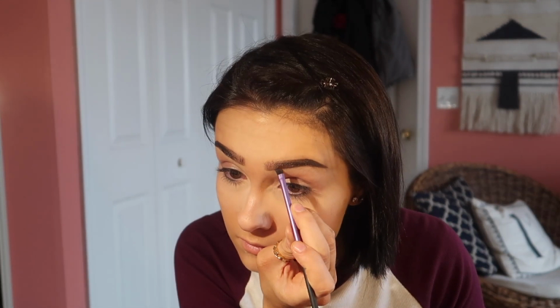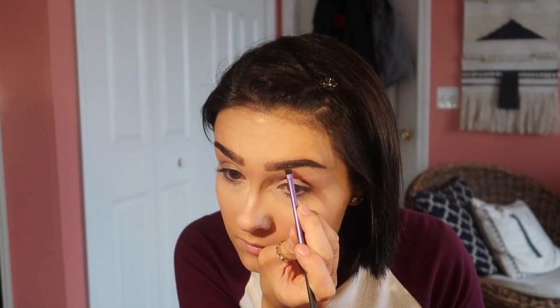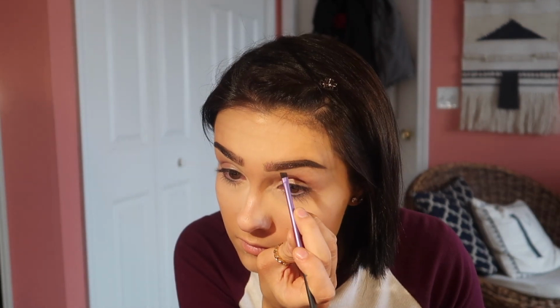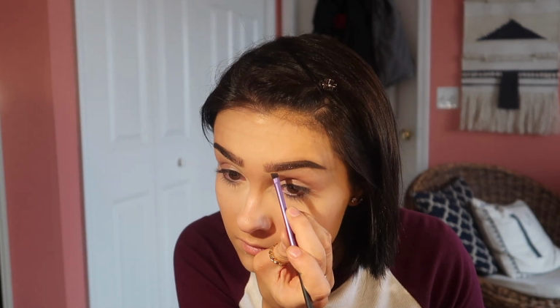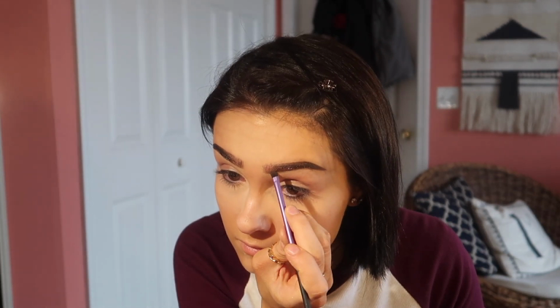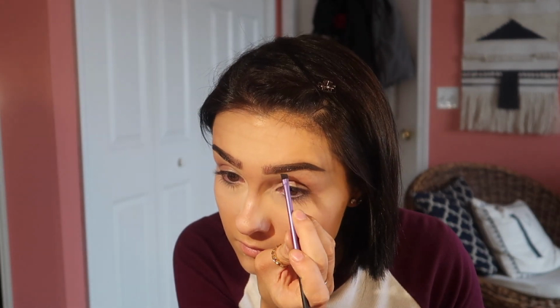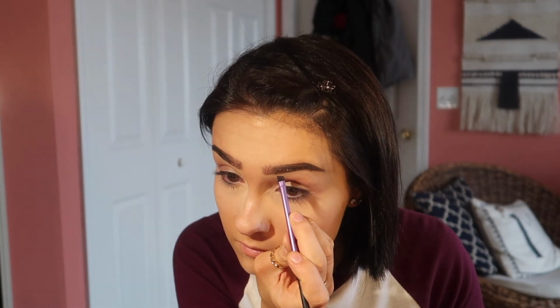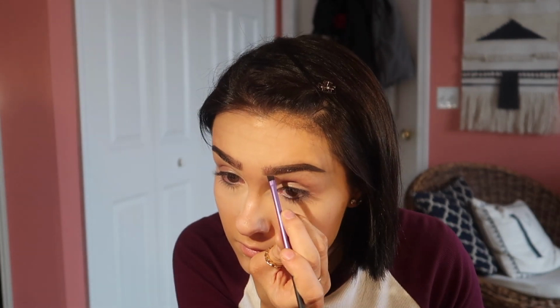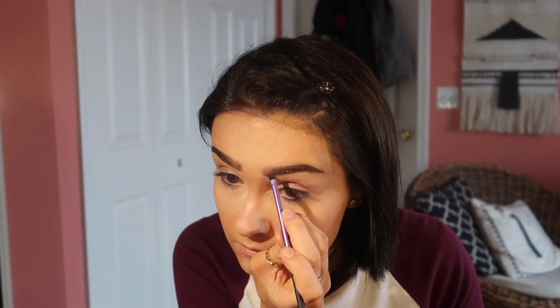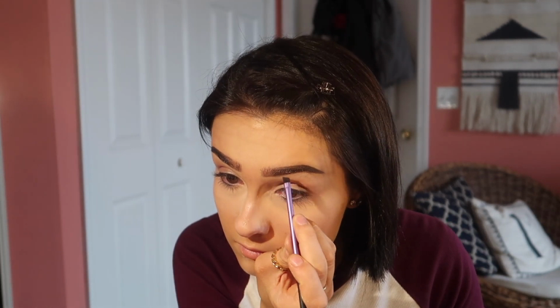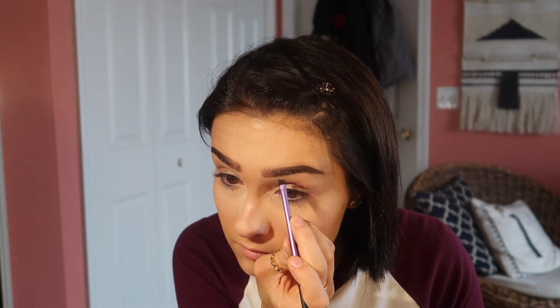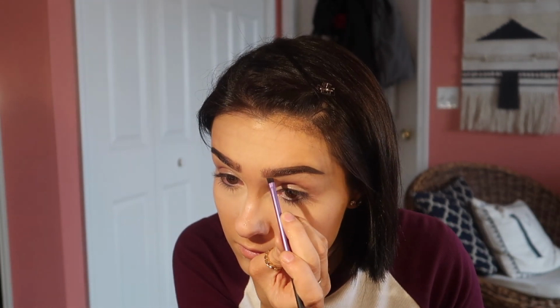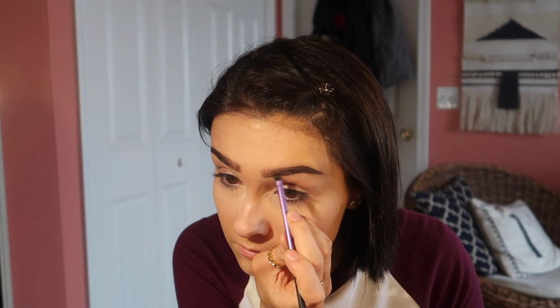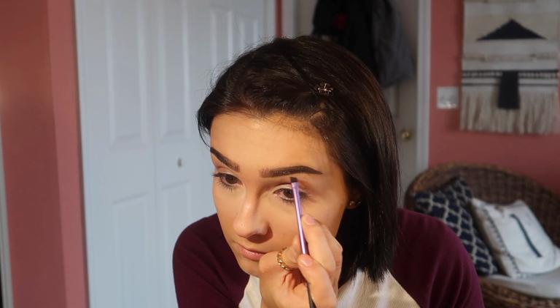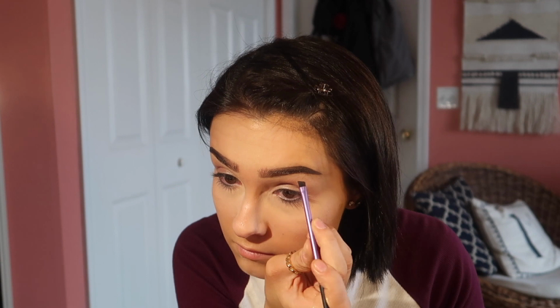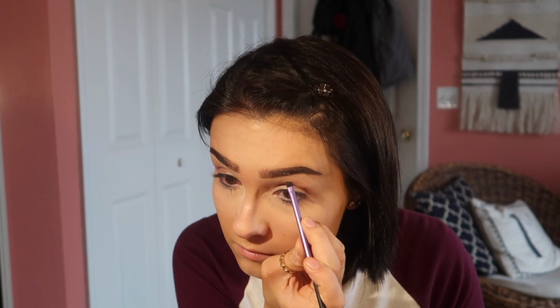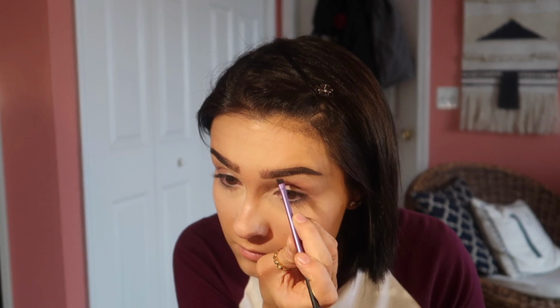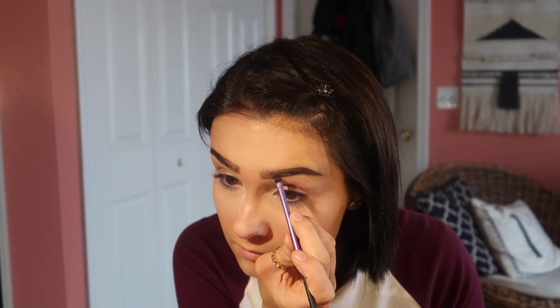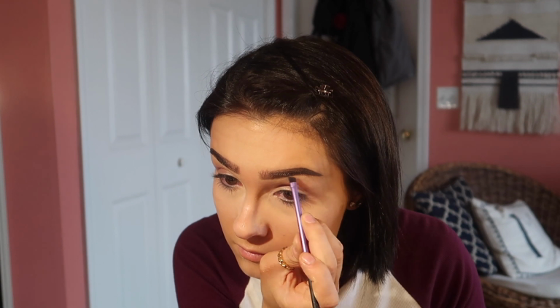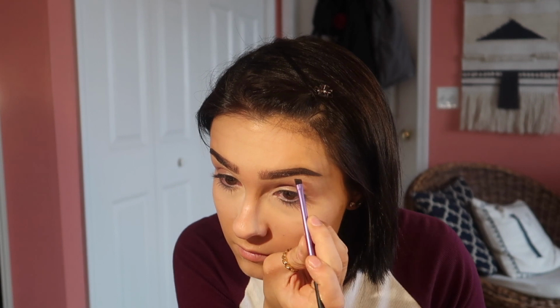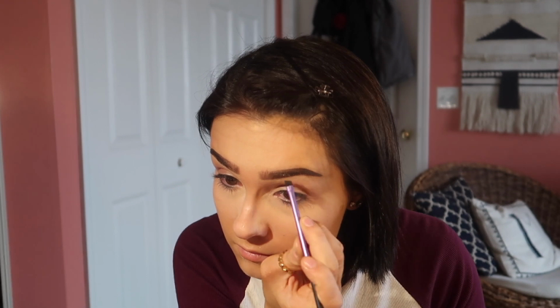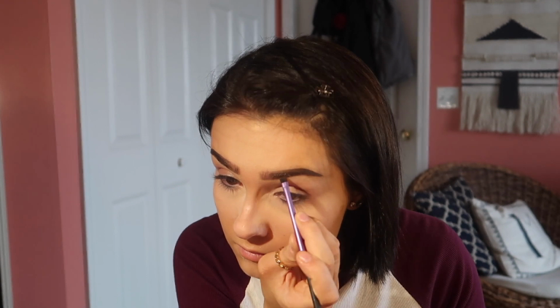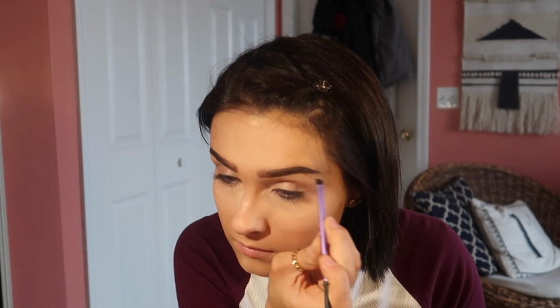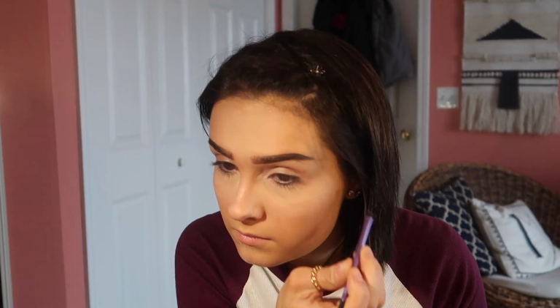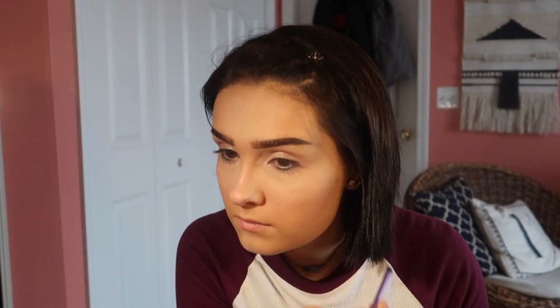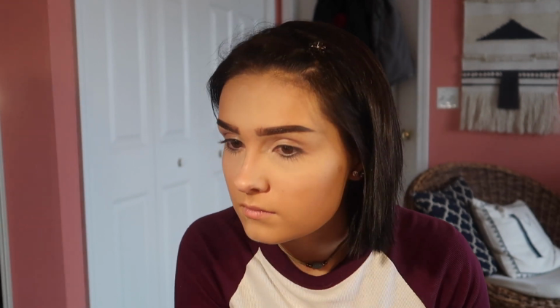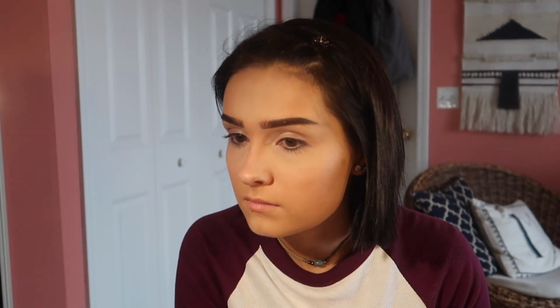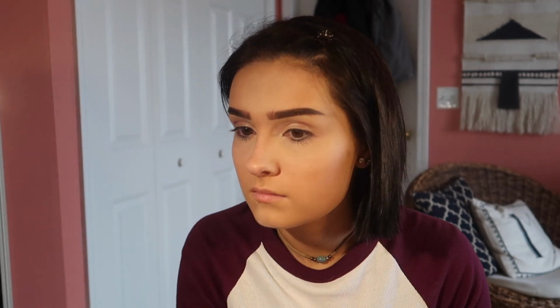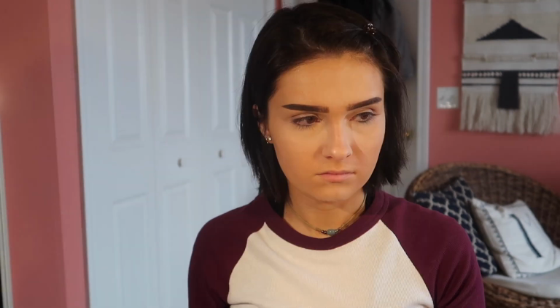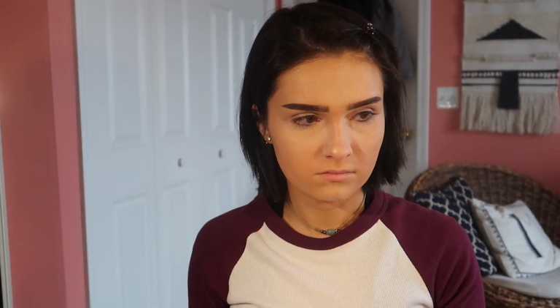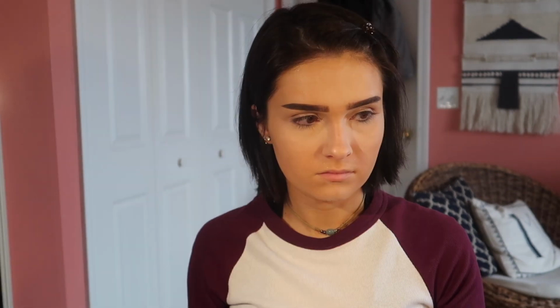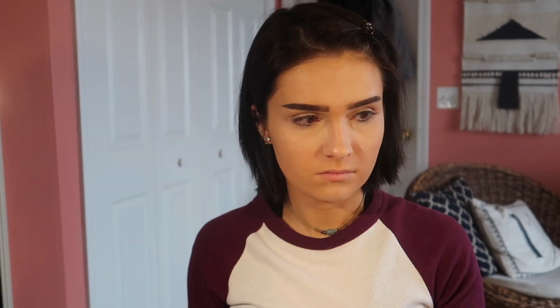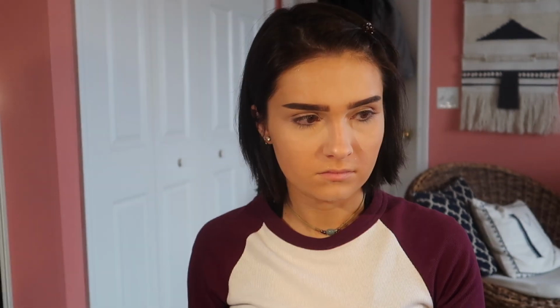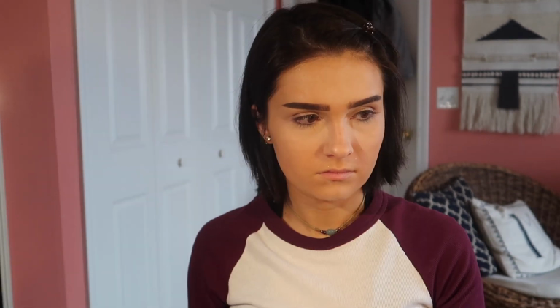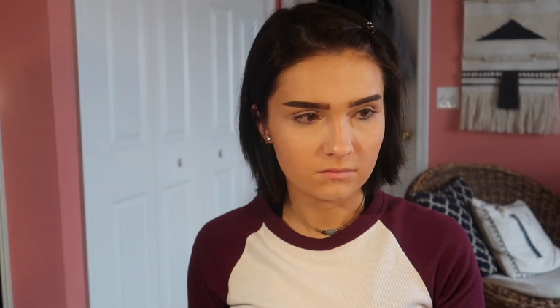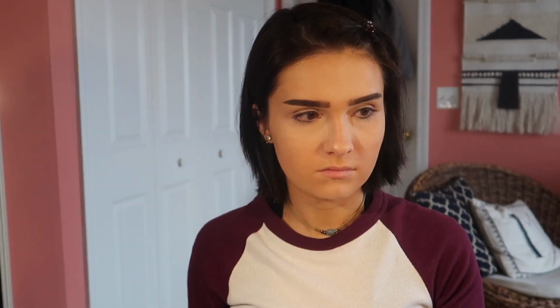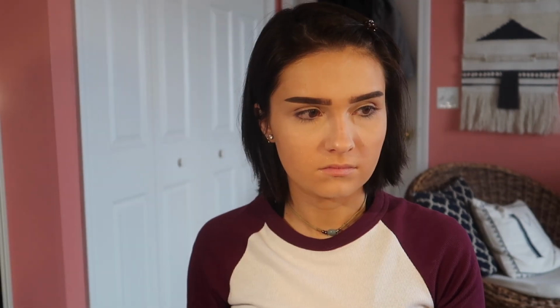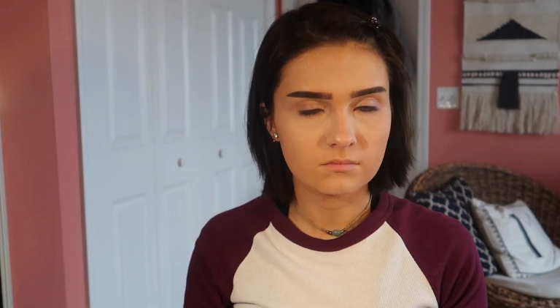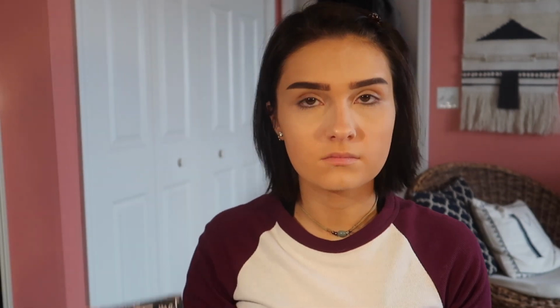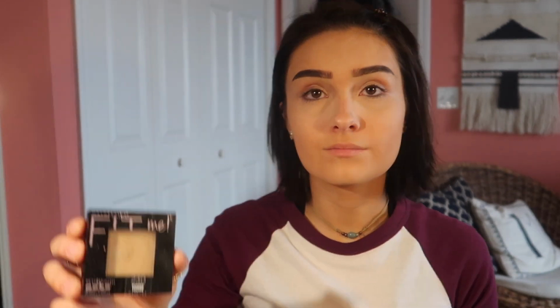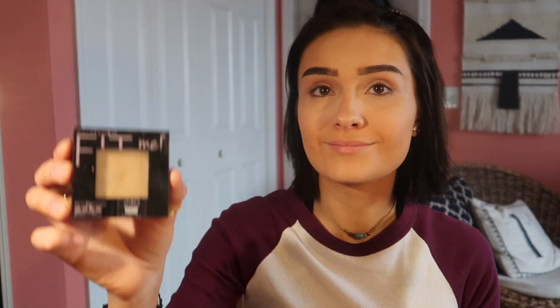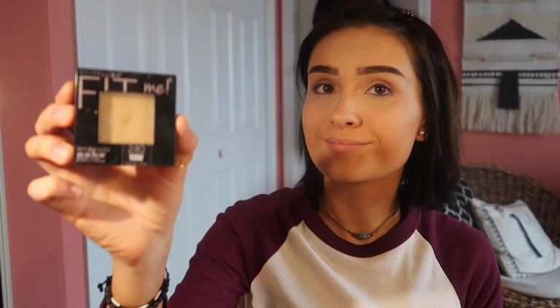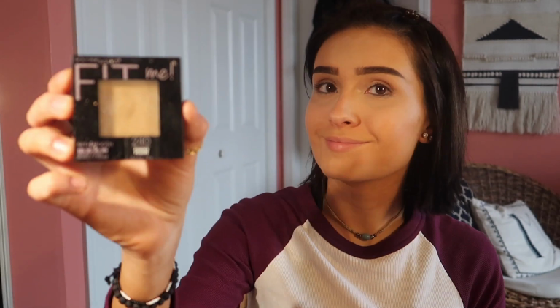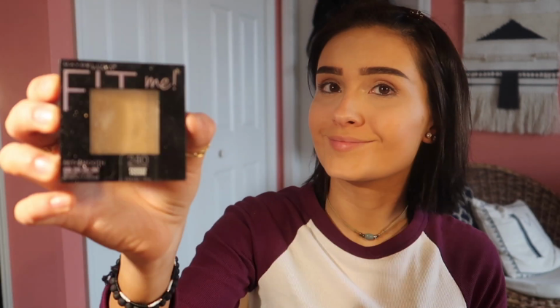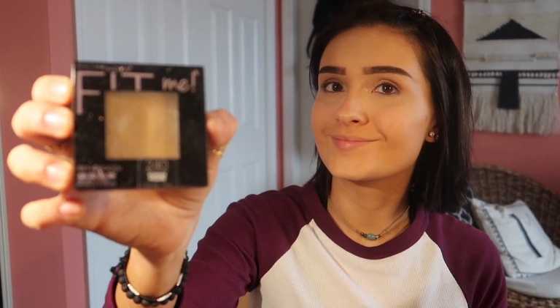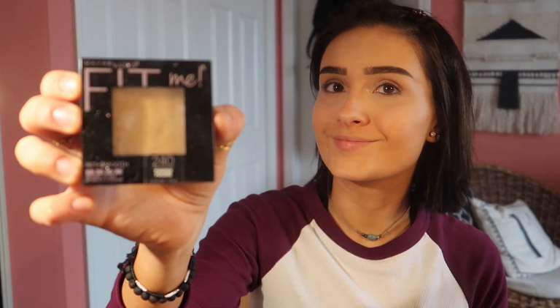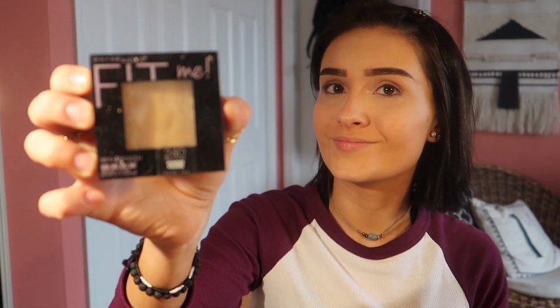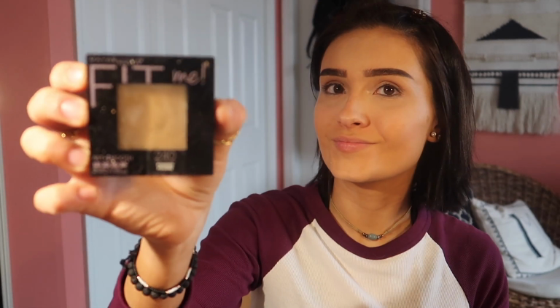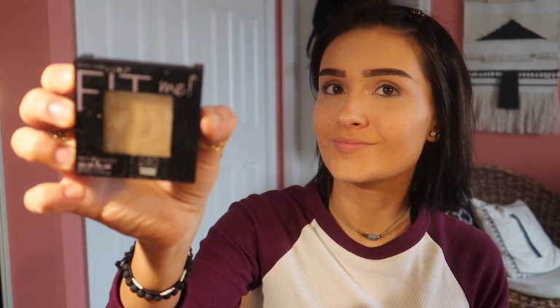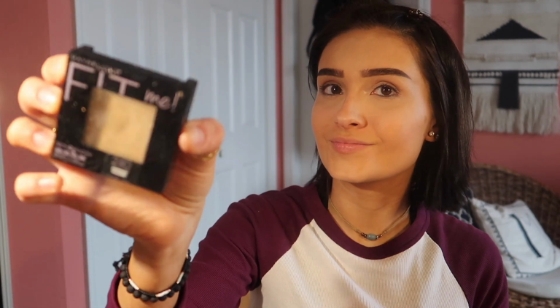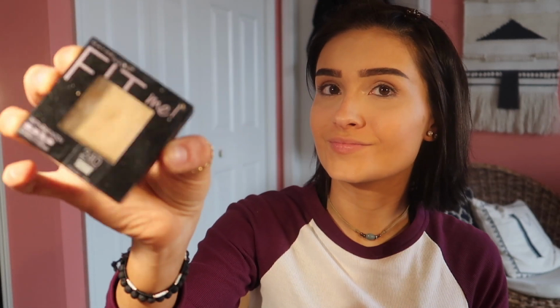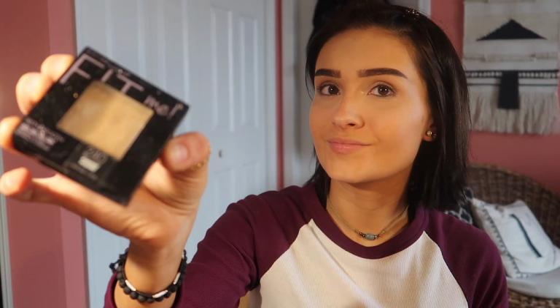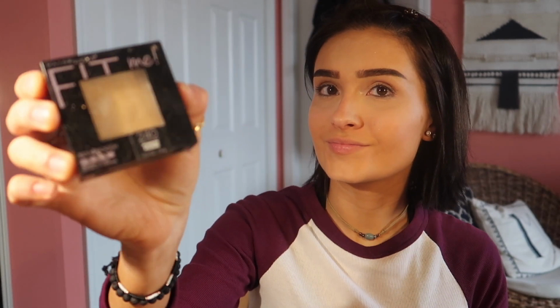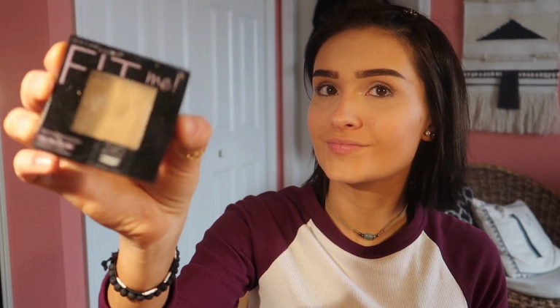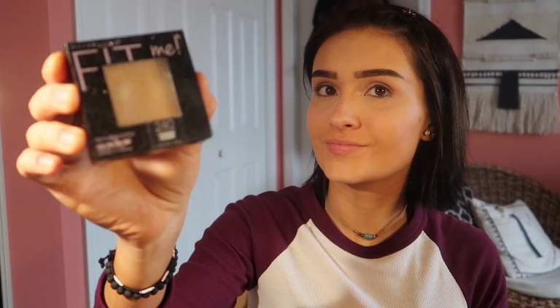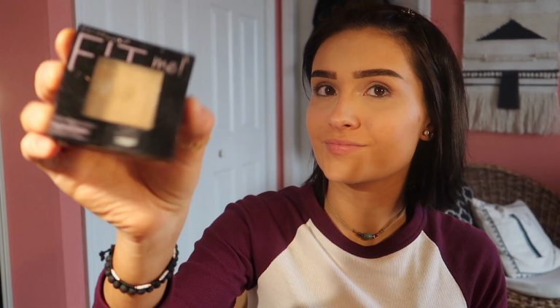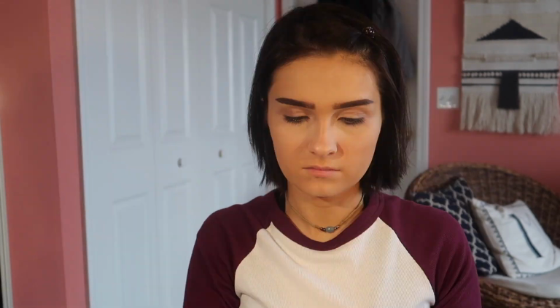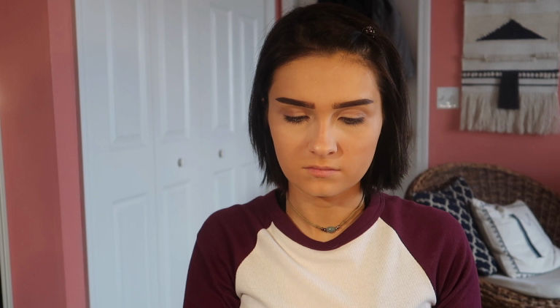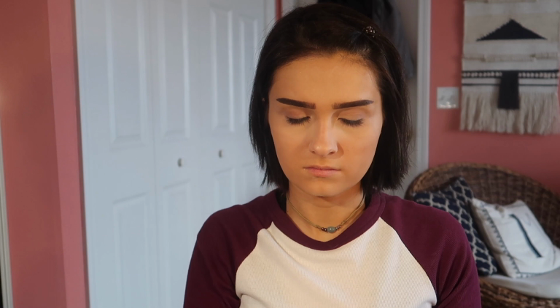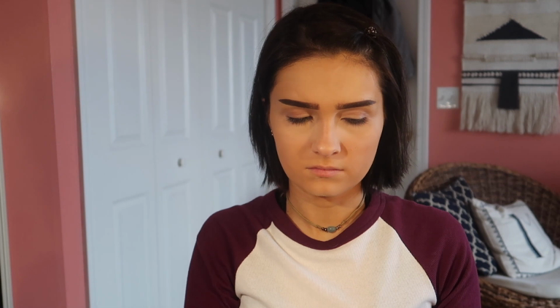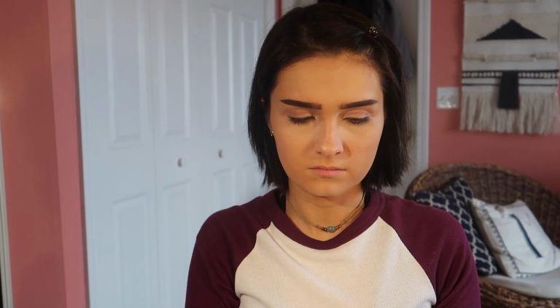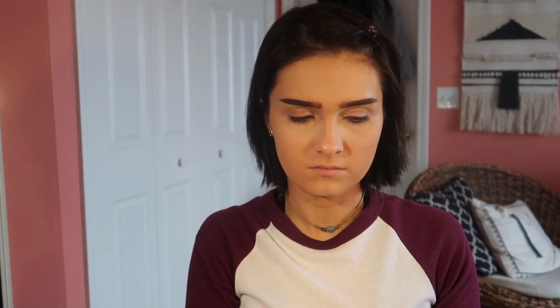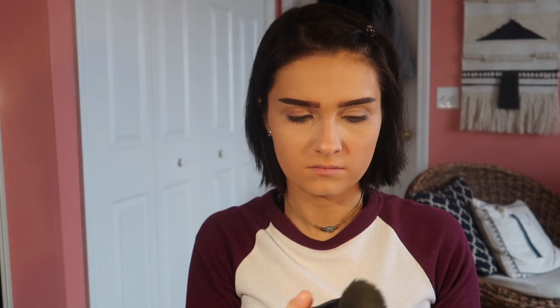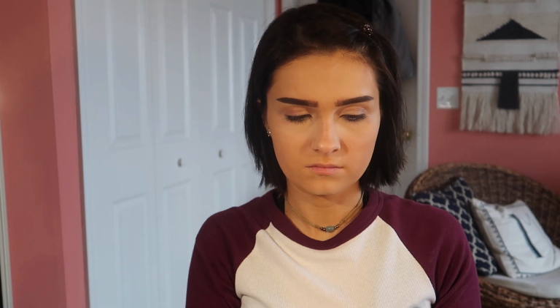I'm using the Fit Me powder. I actually don't like this one.